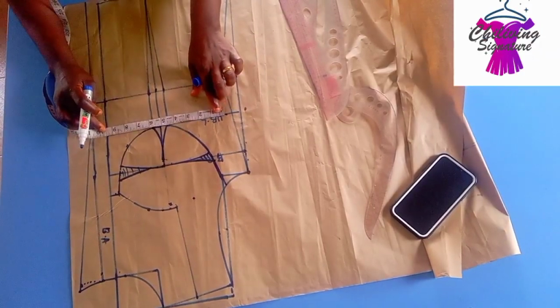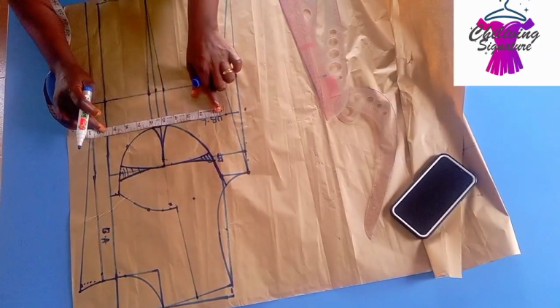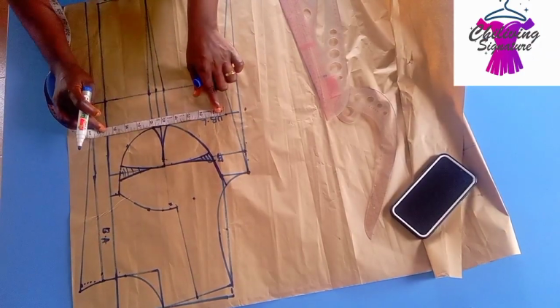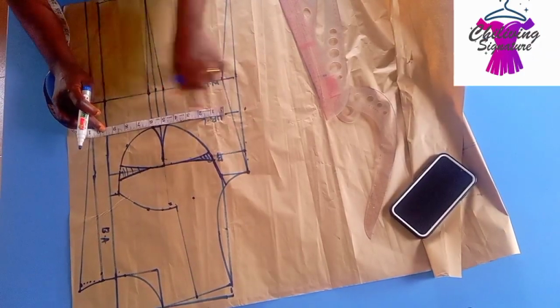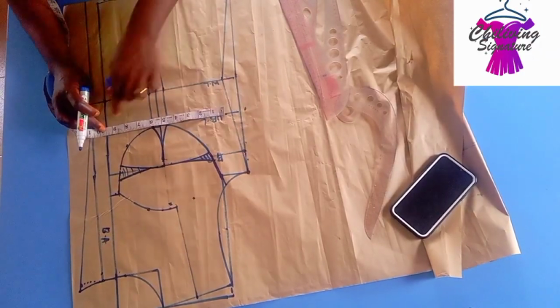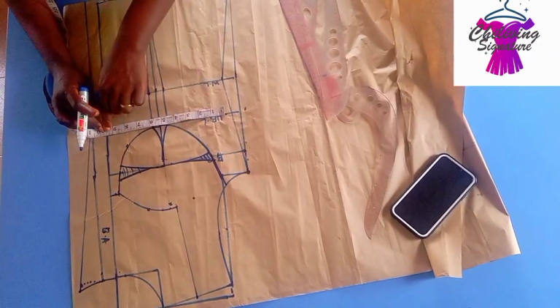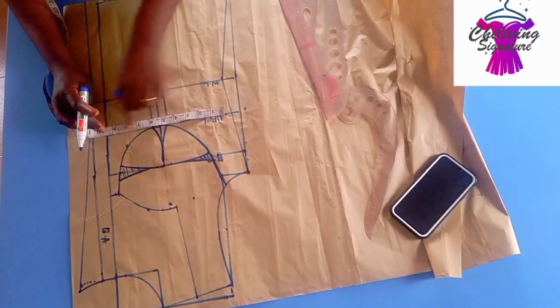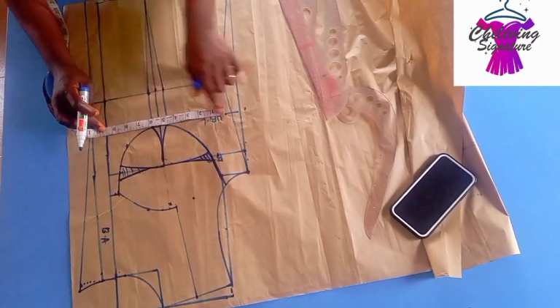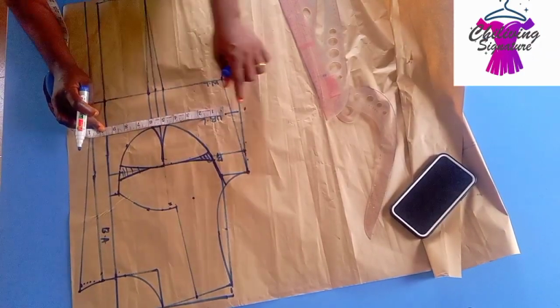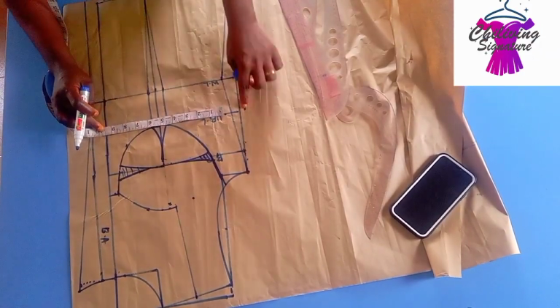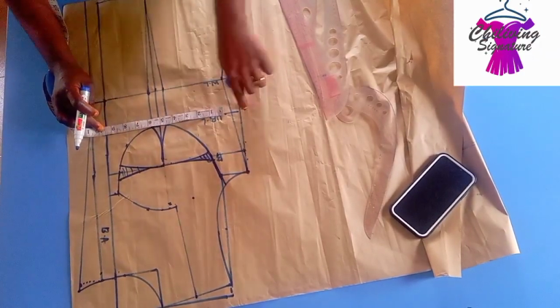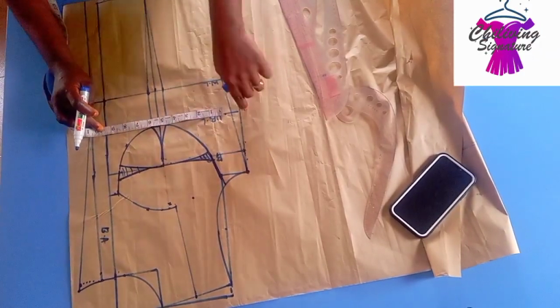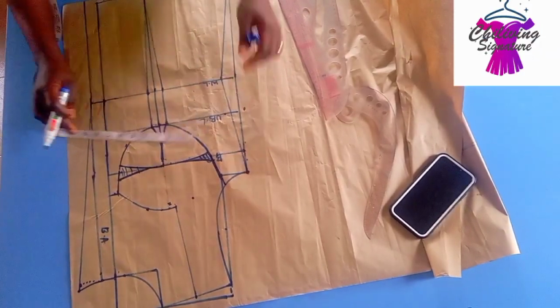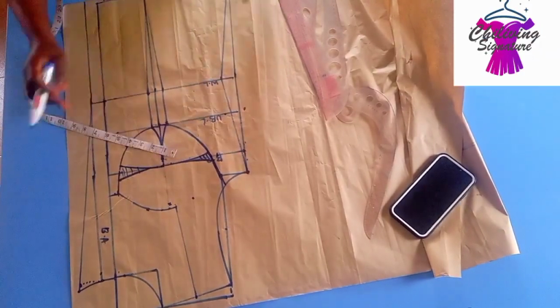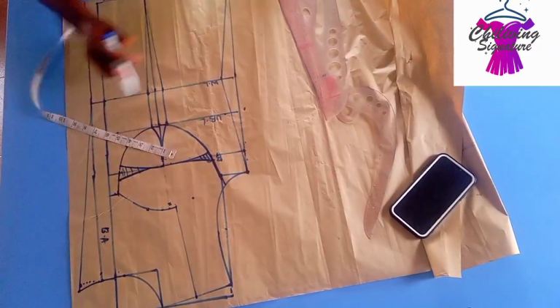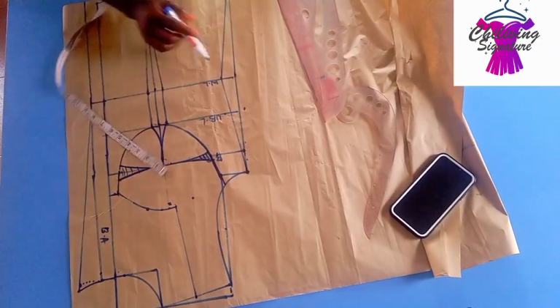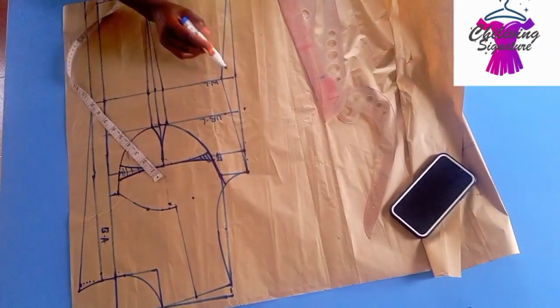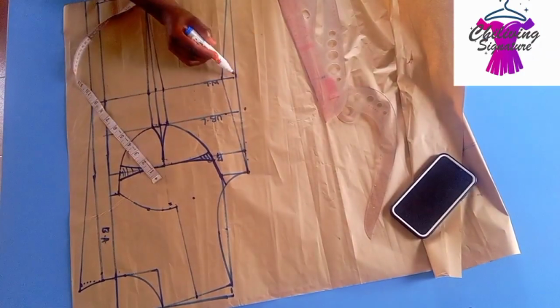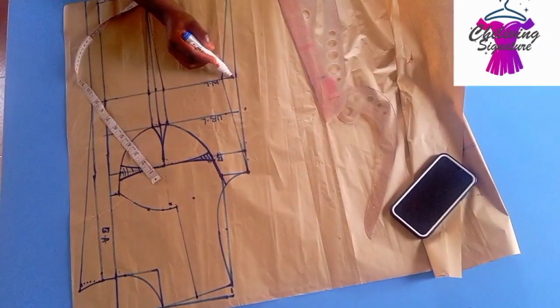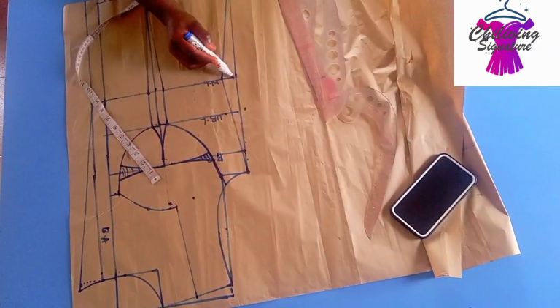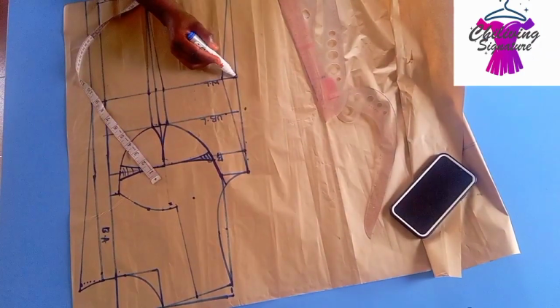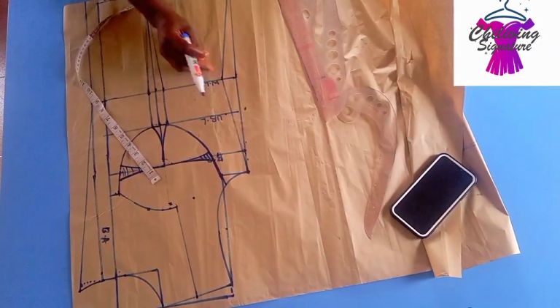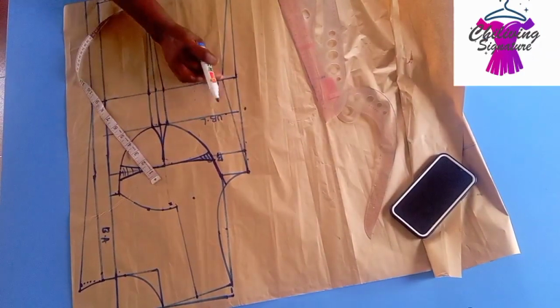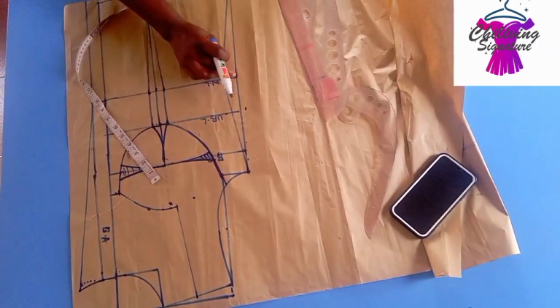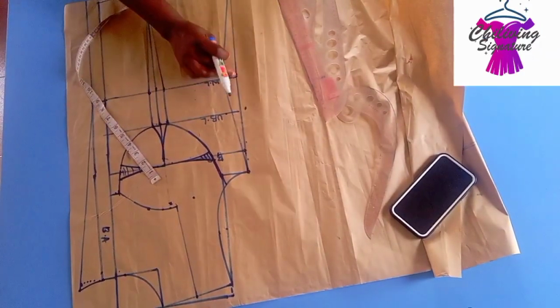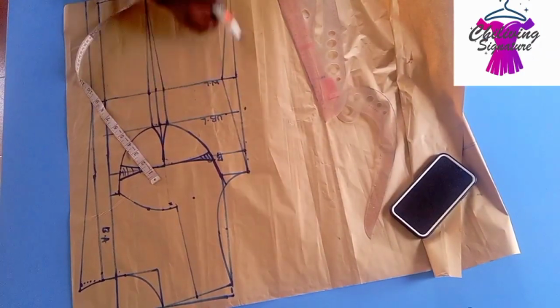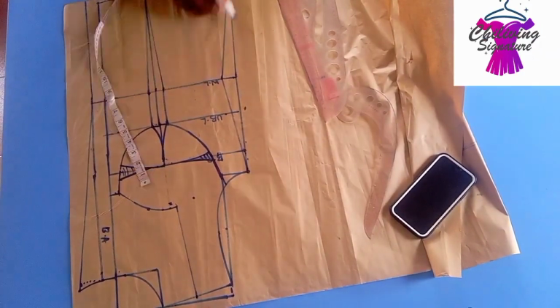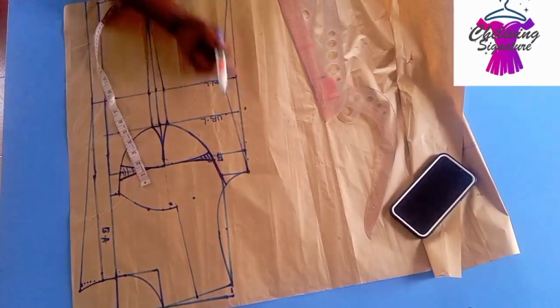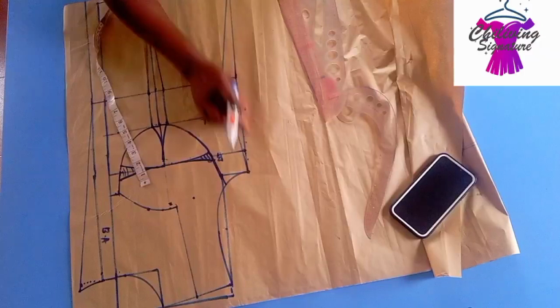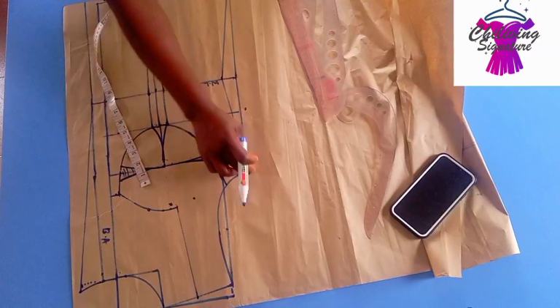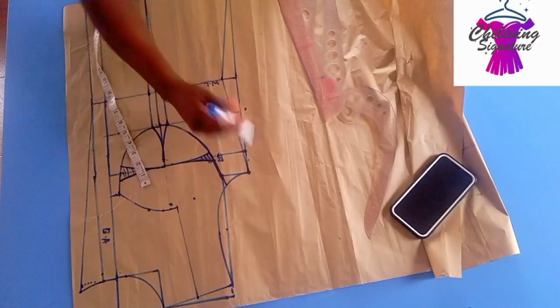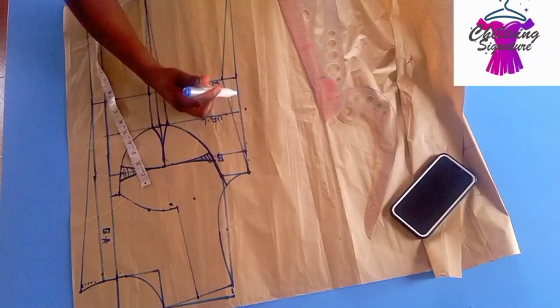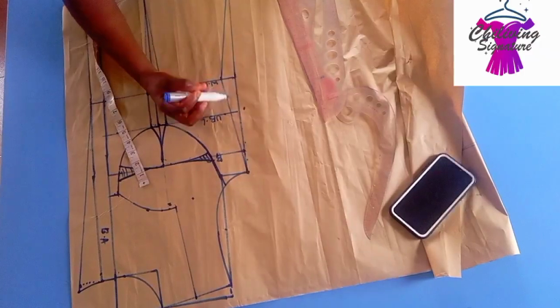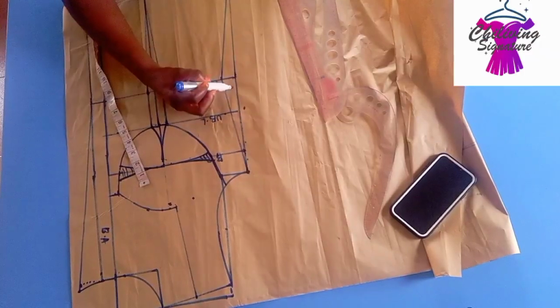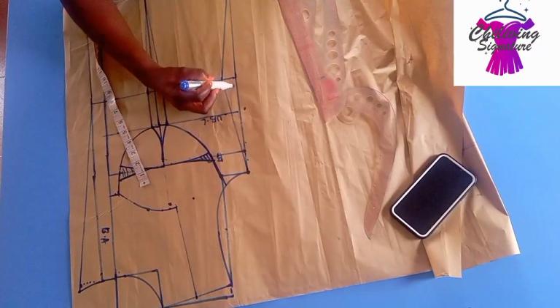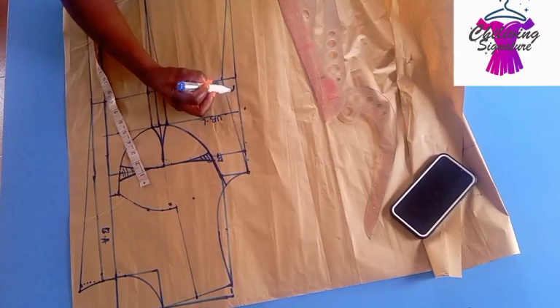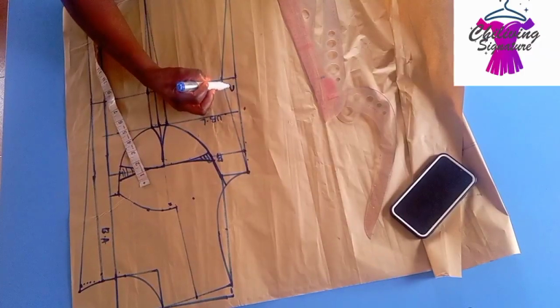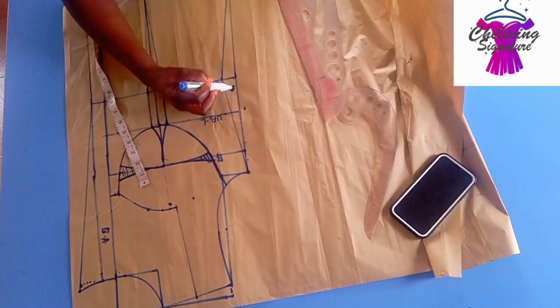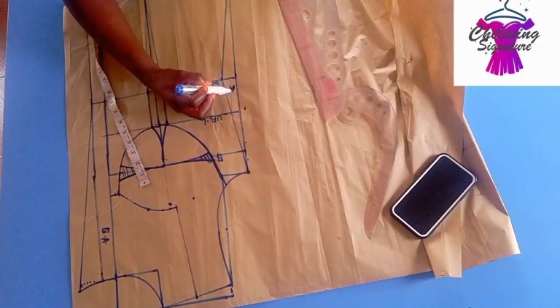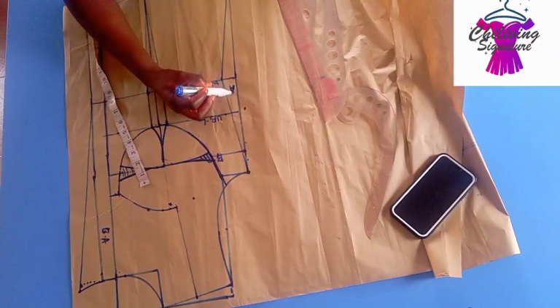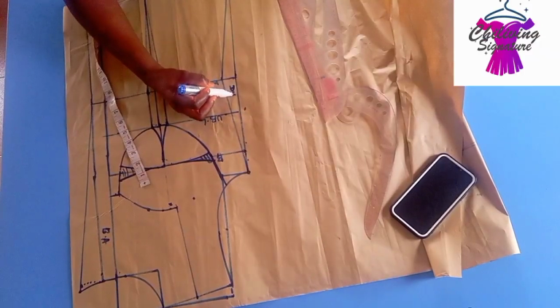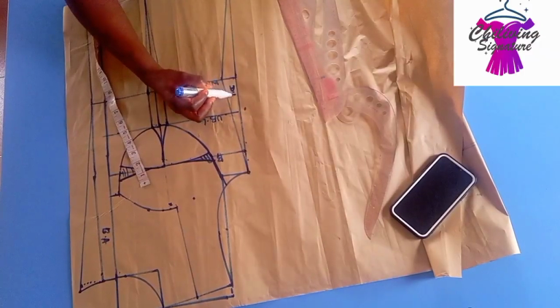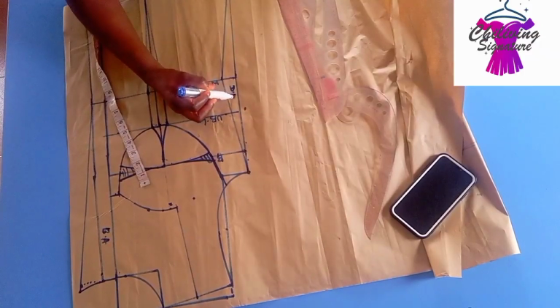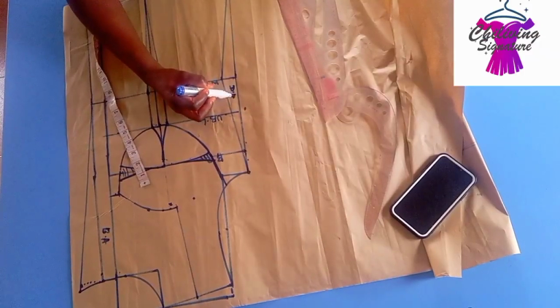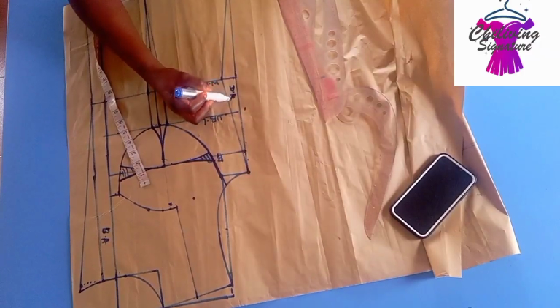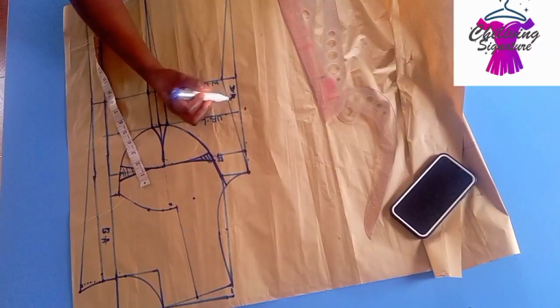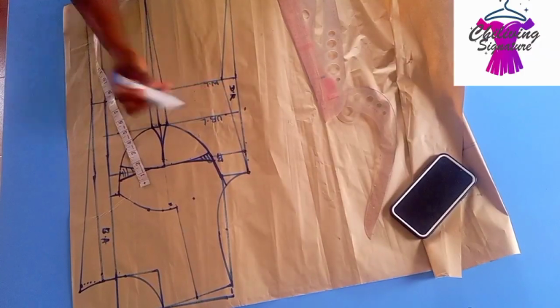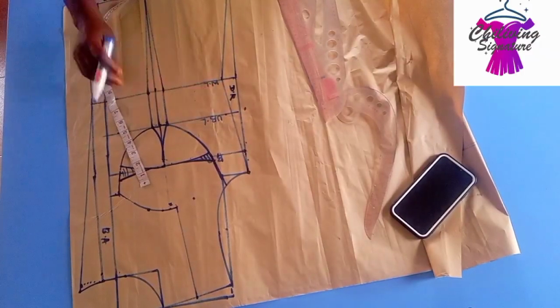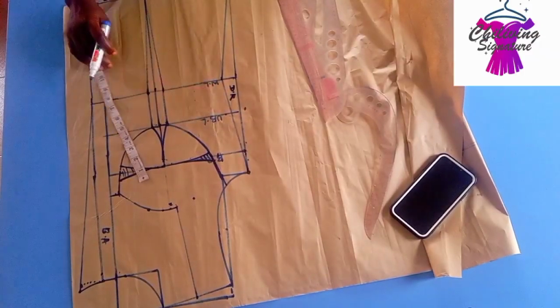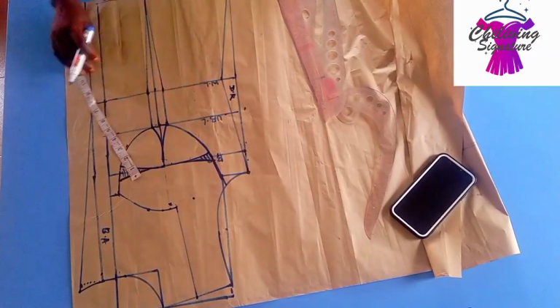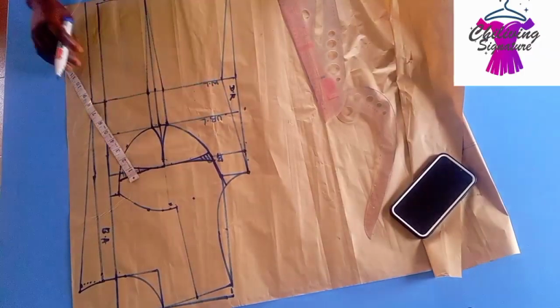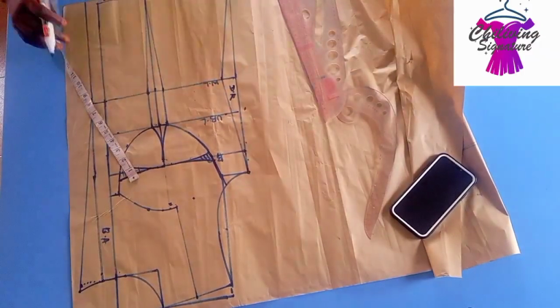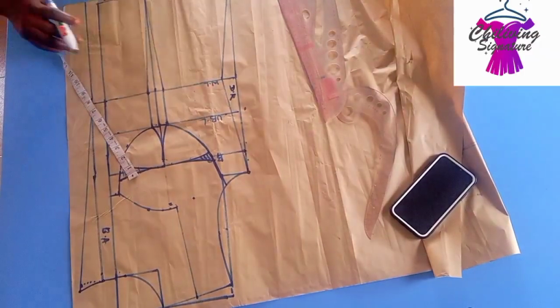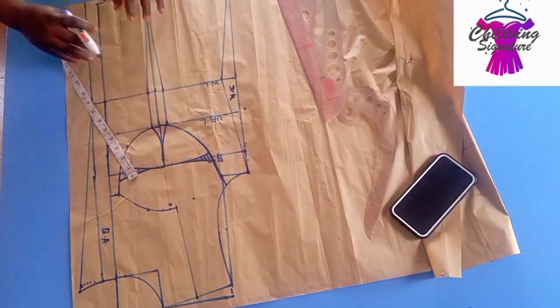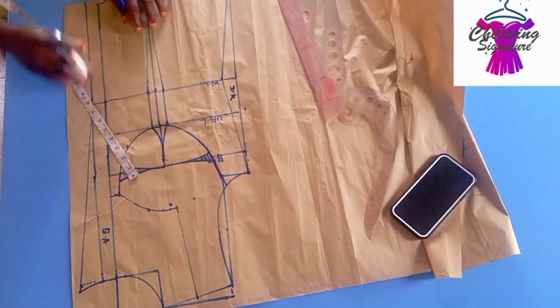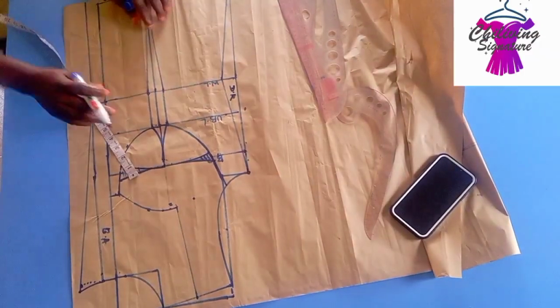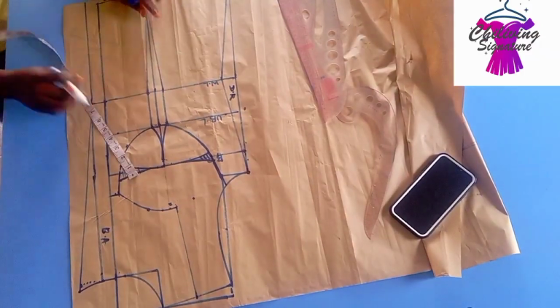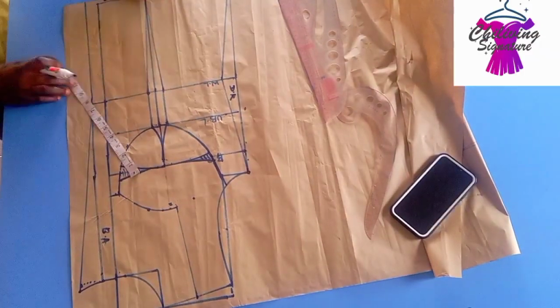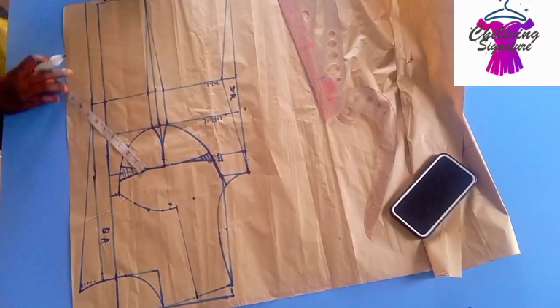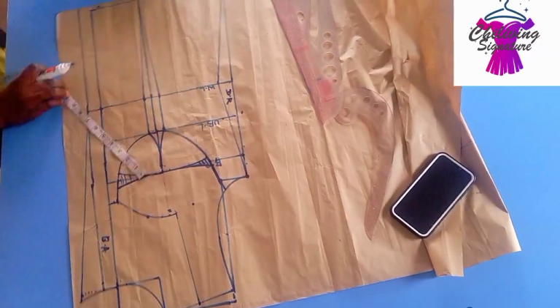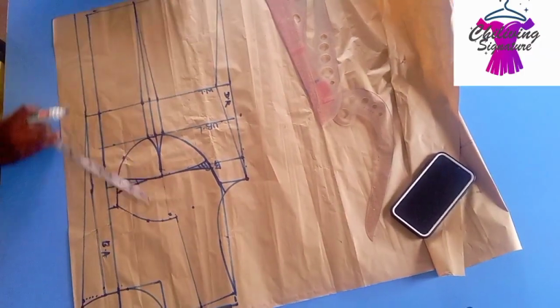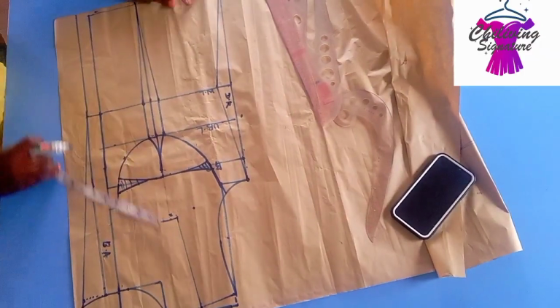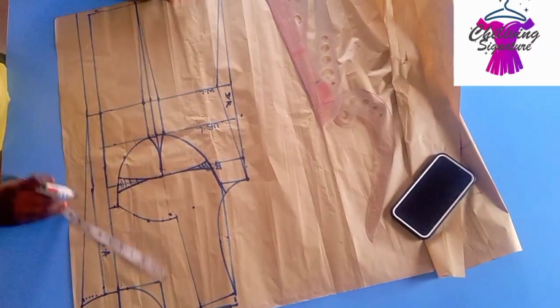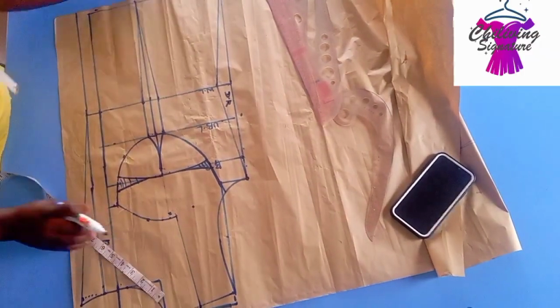The under bust — you can see it's almost the same thing. That's why I usually blend it straight to the armhole and to the hem line. This is our dart.